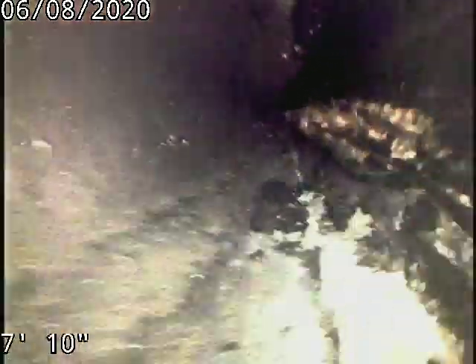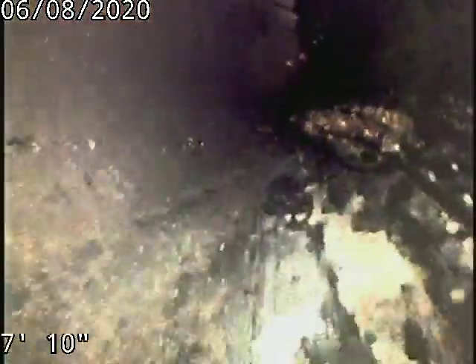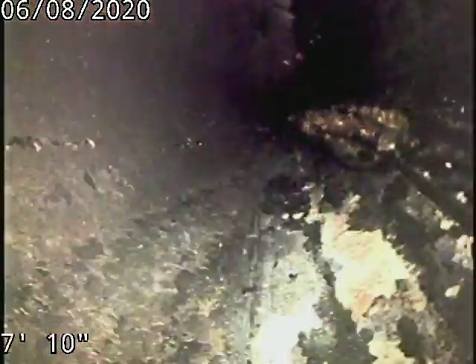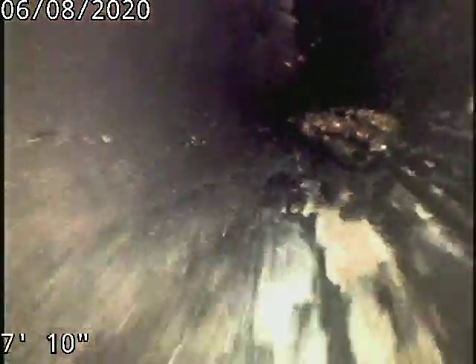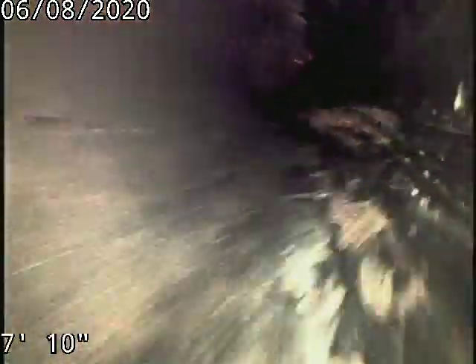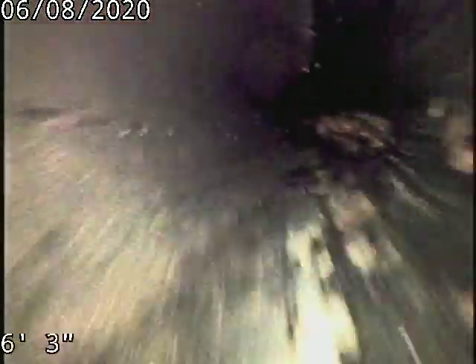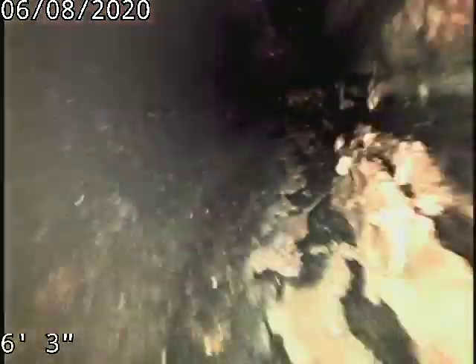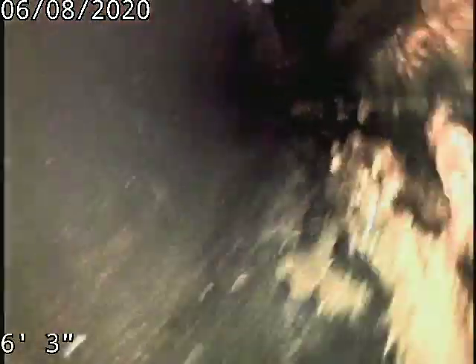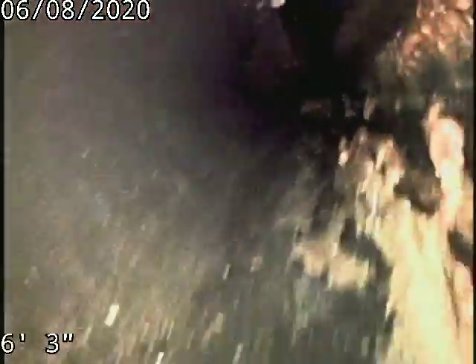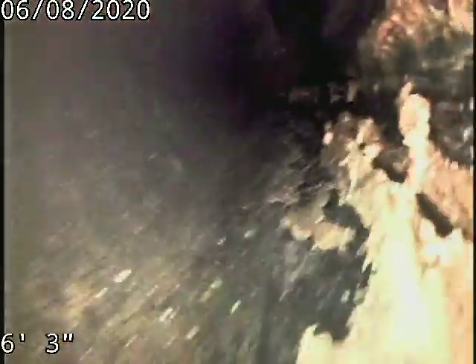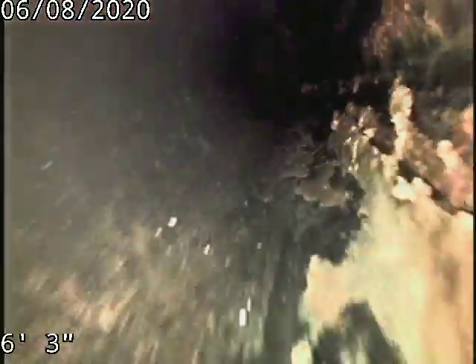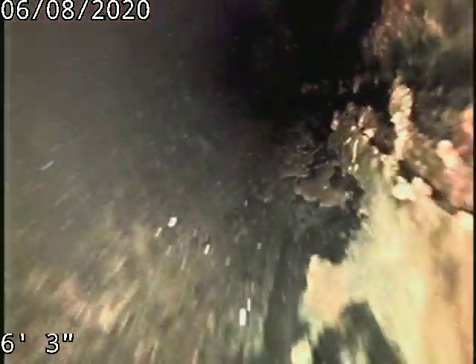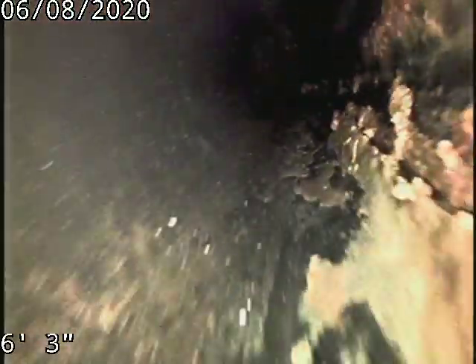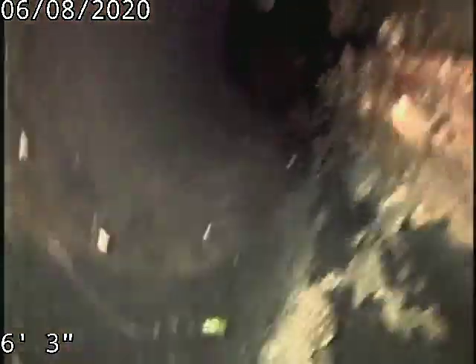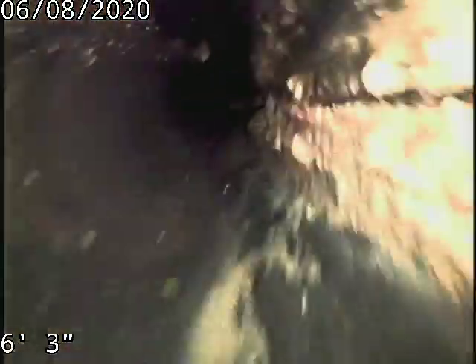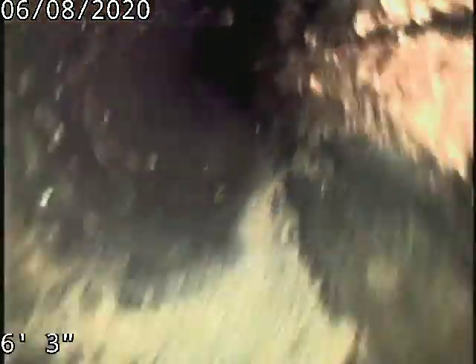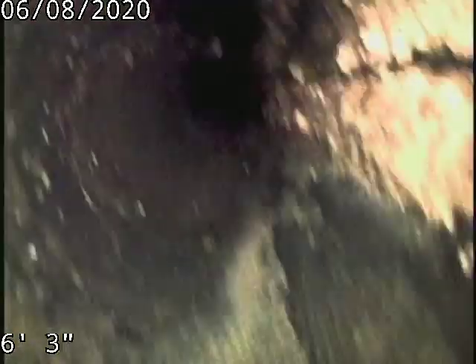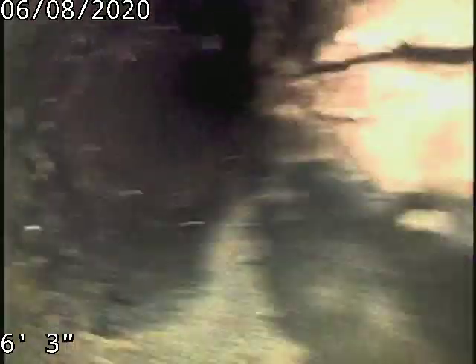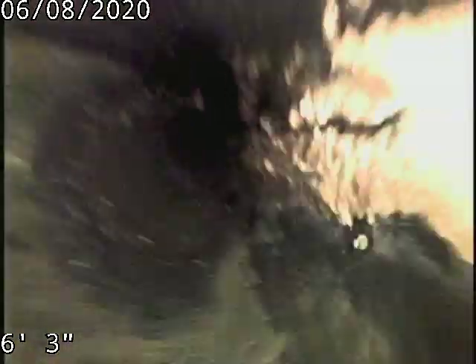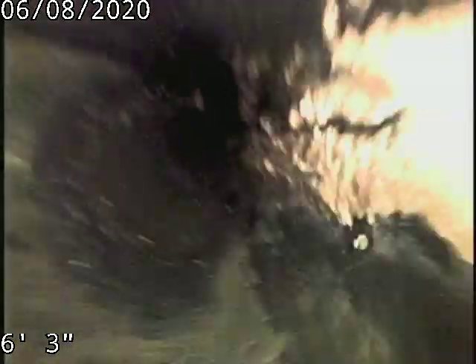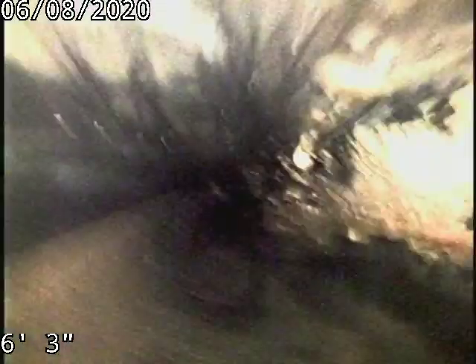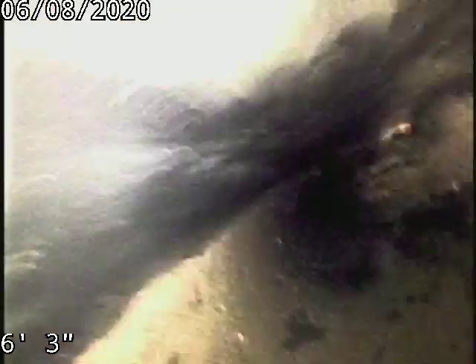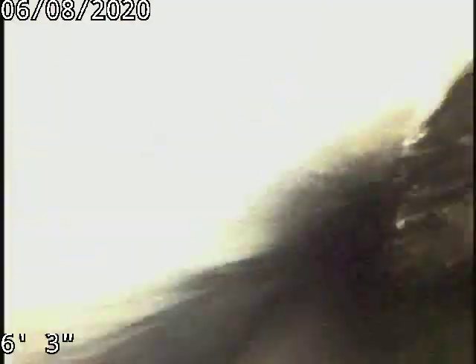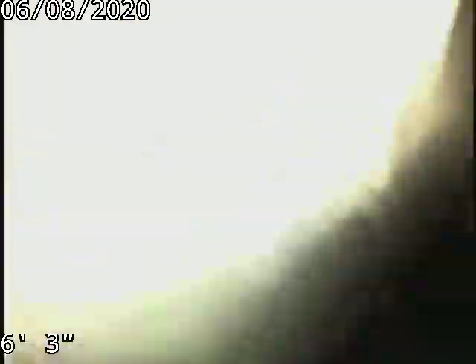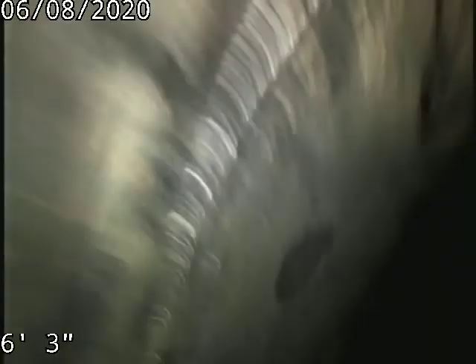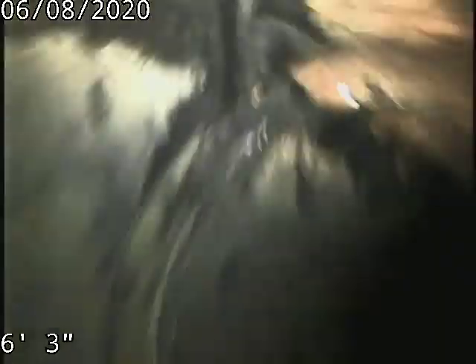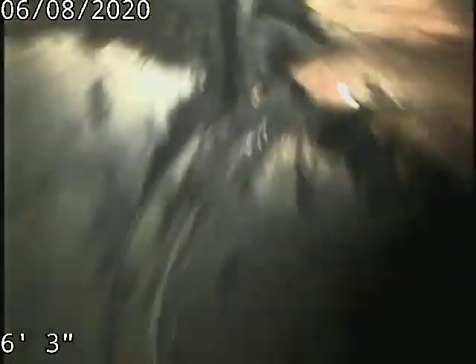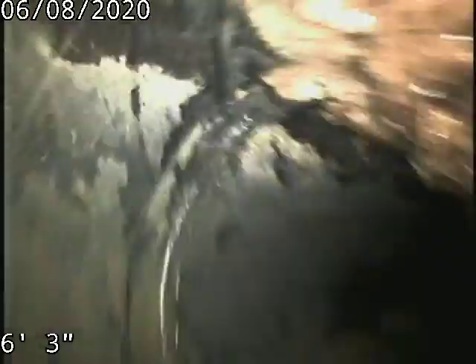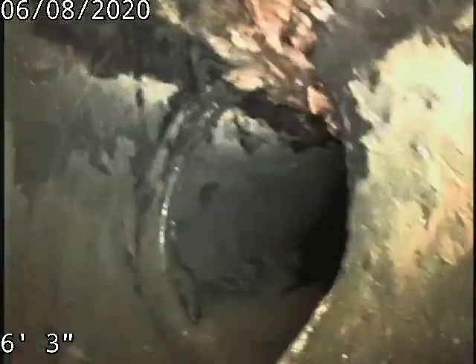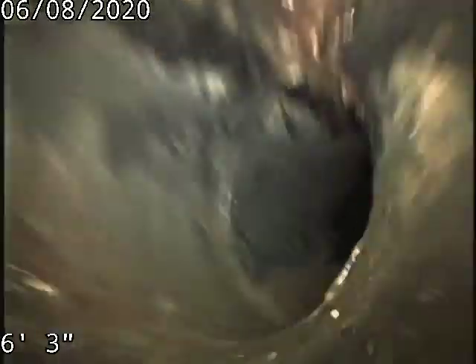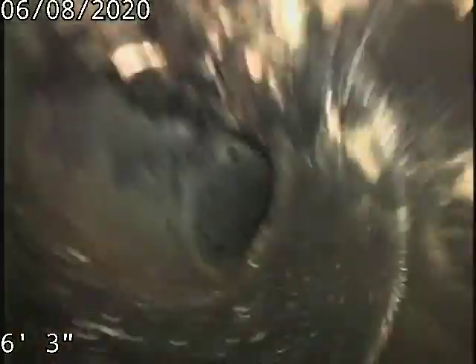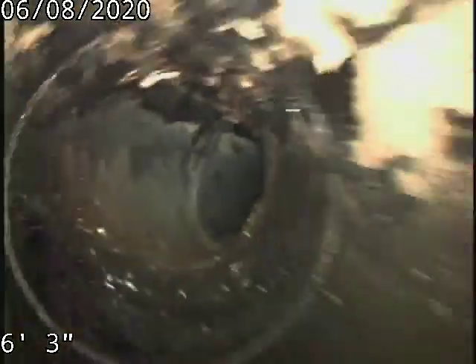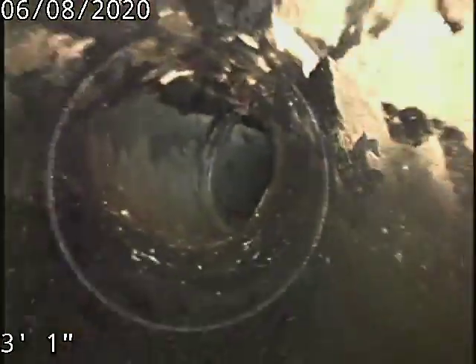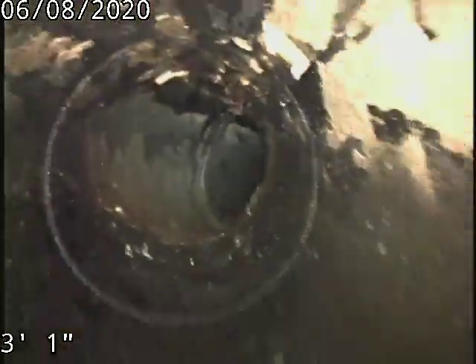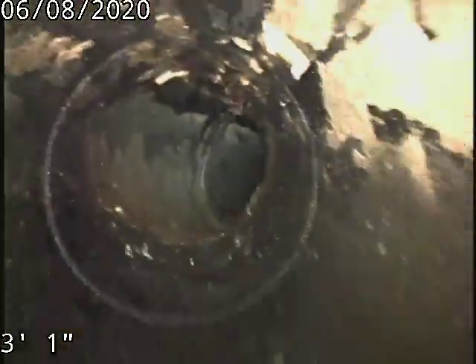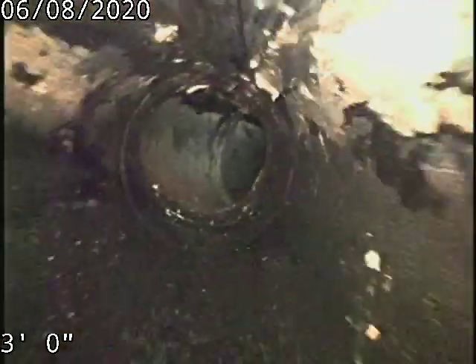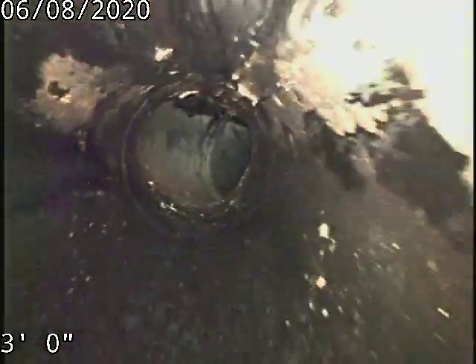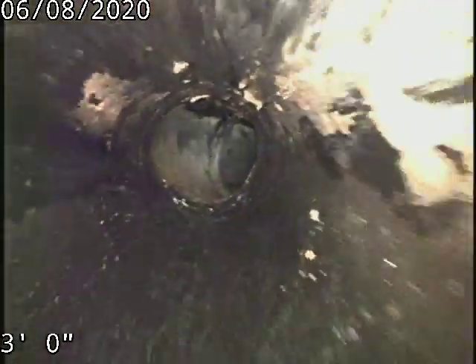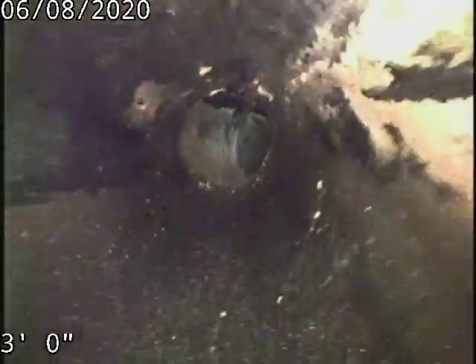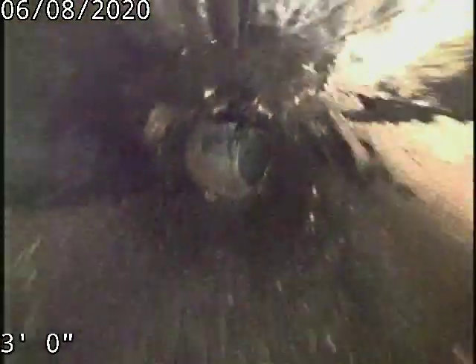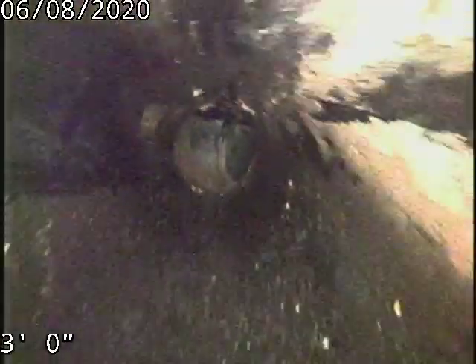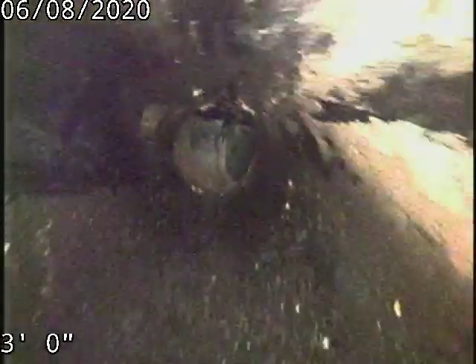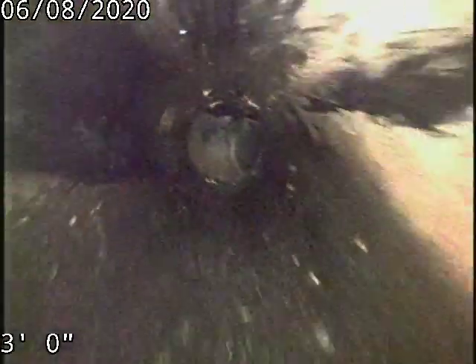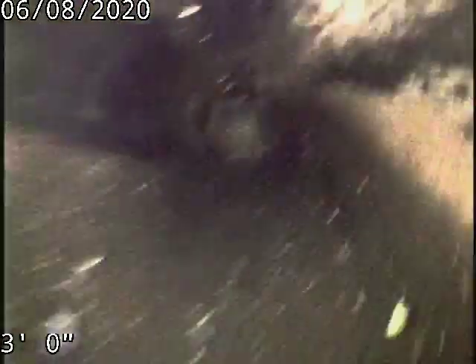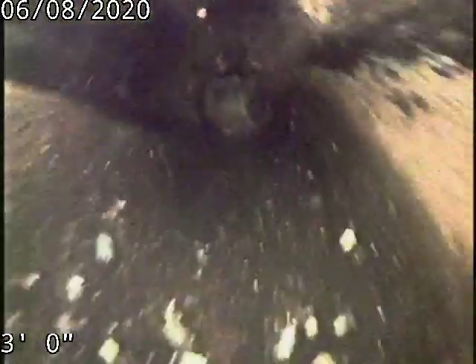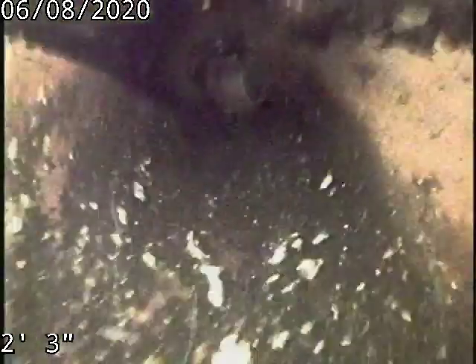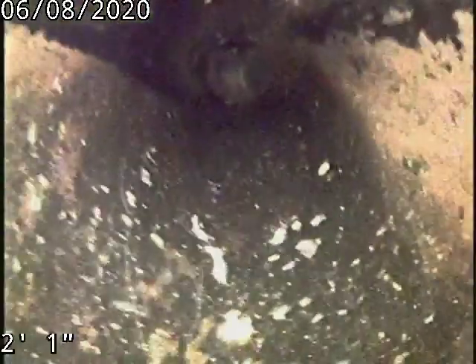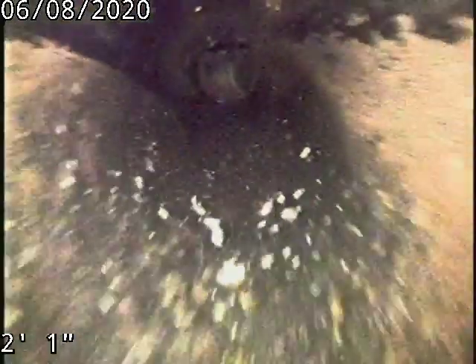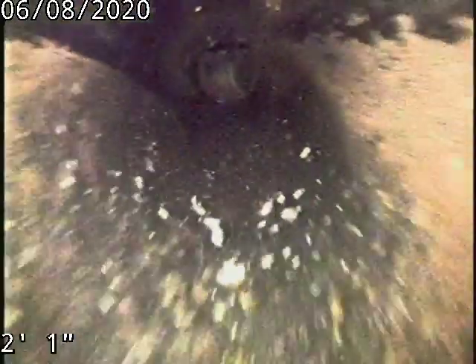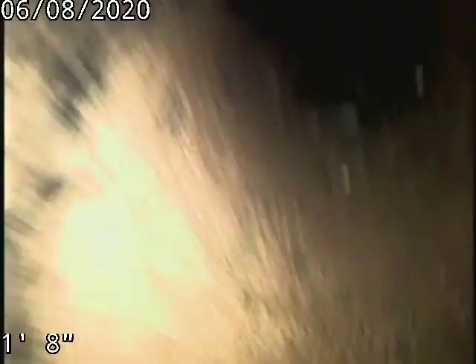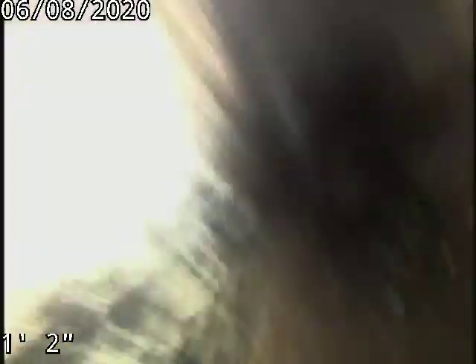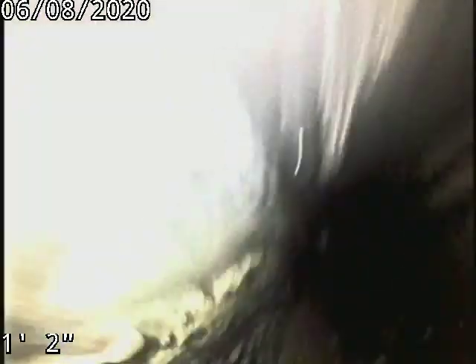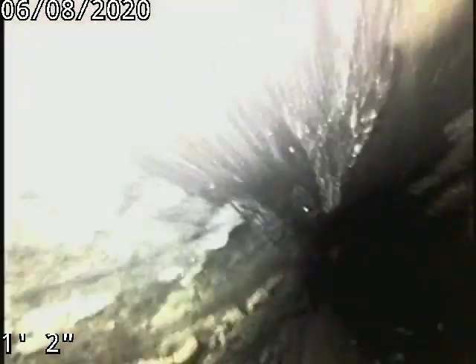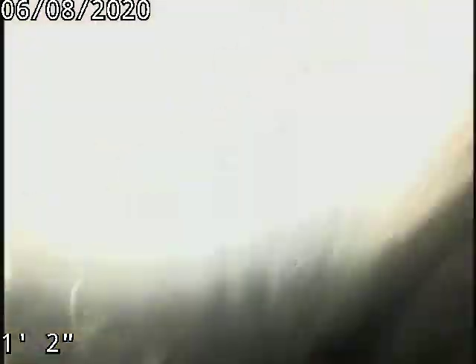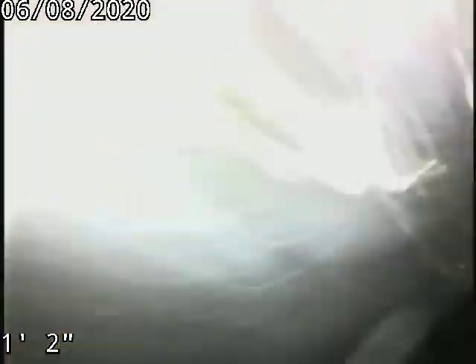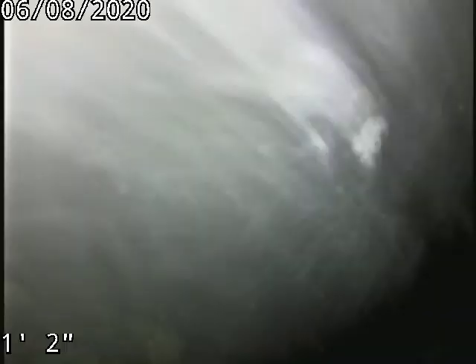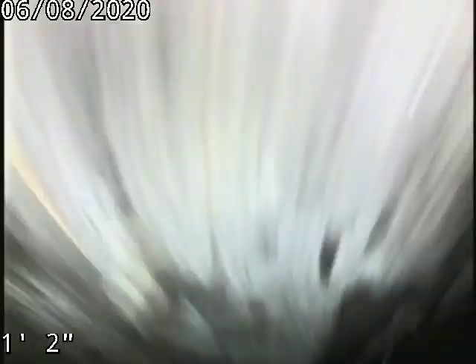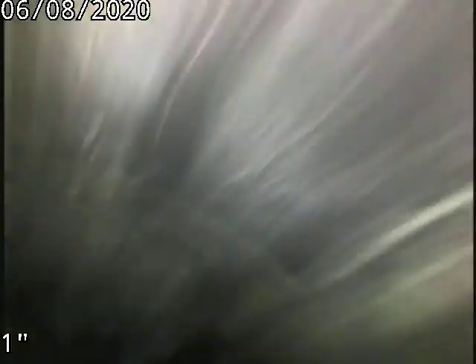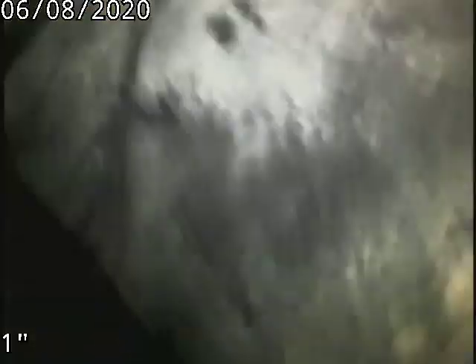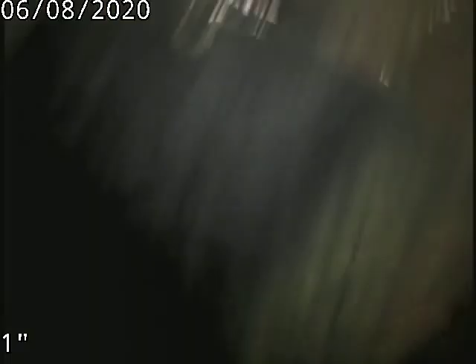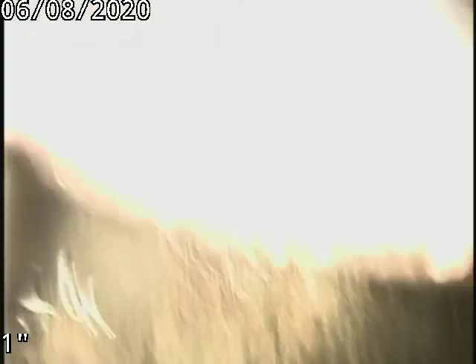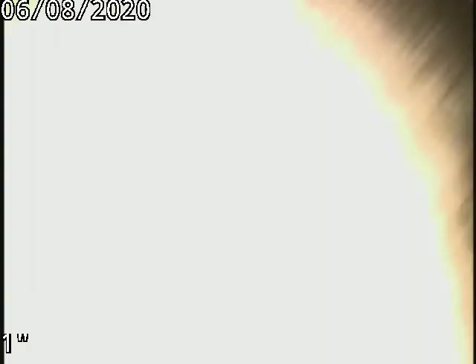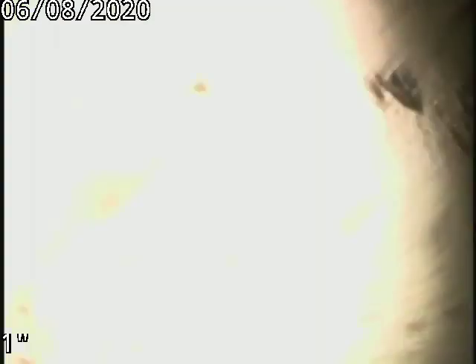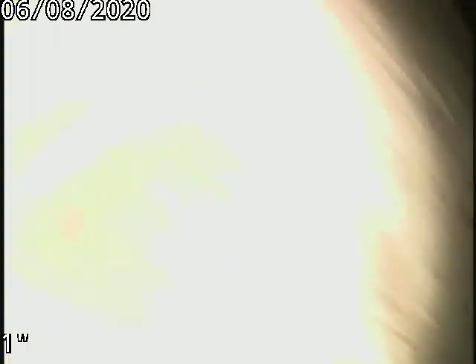Again, this is our post scope after the repair. This does show a clean and functioning sewer line.